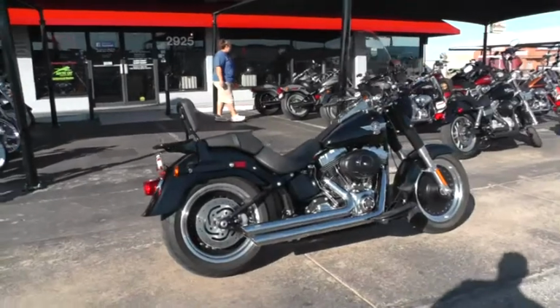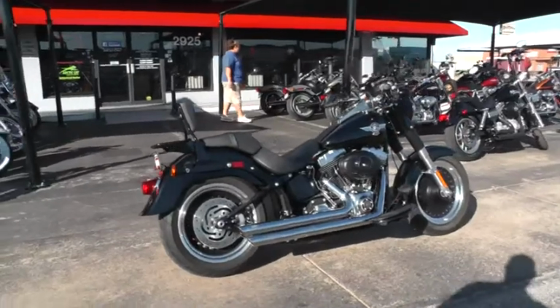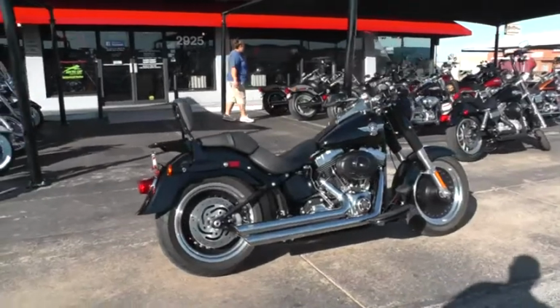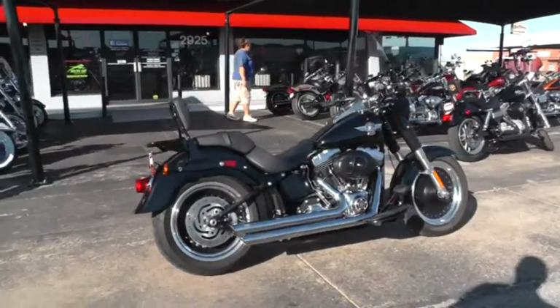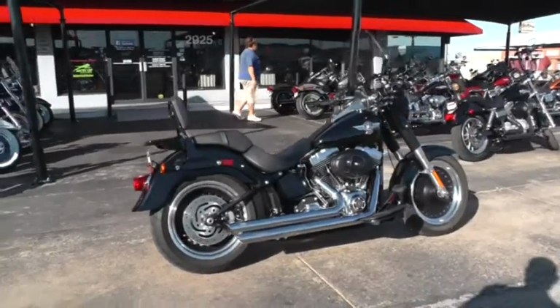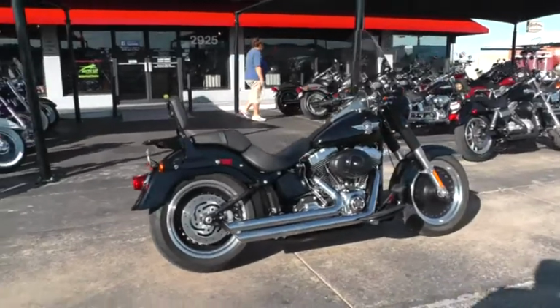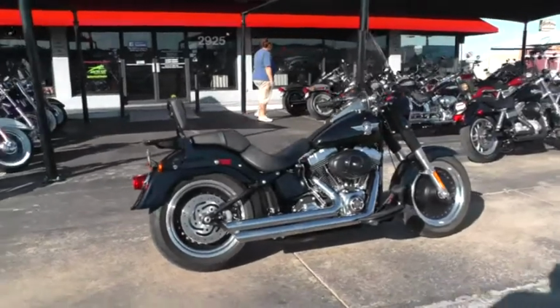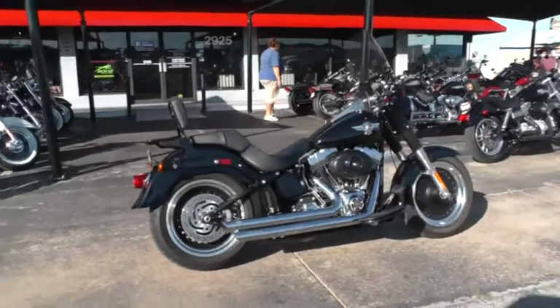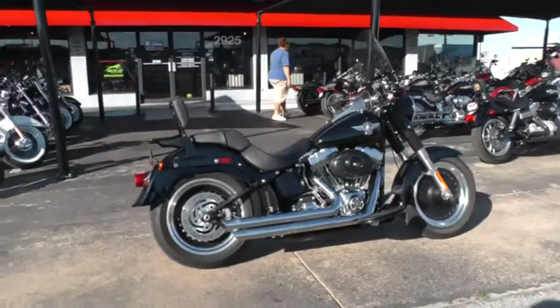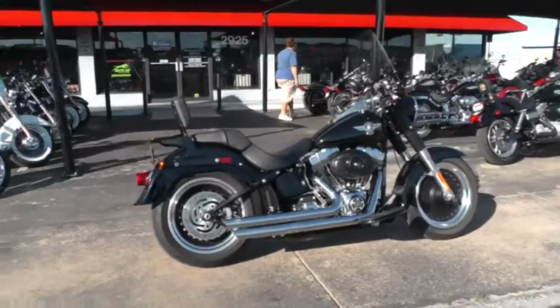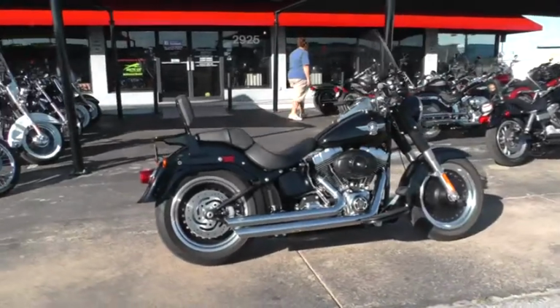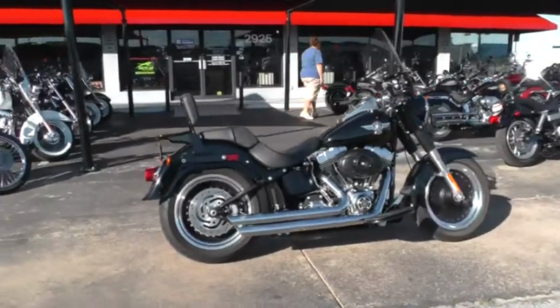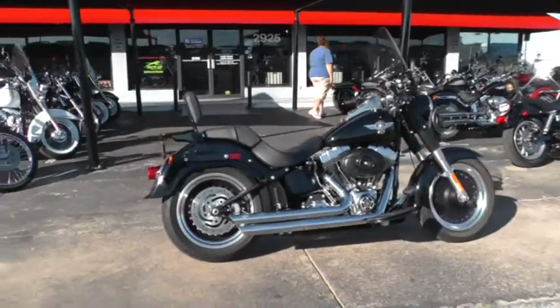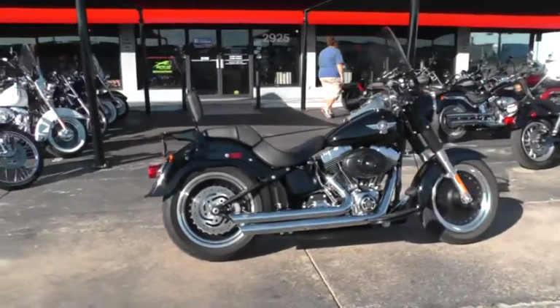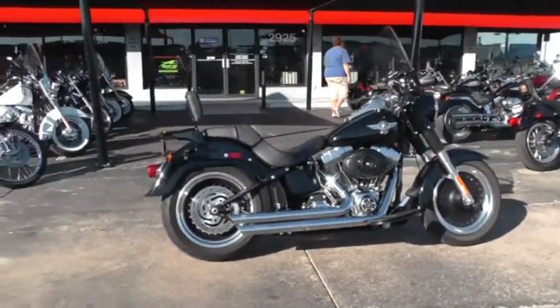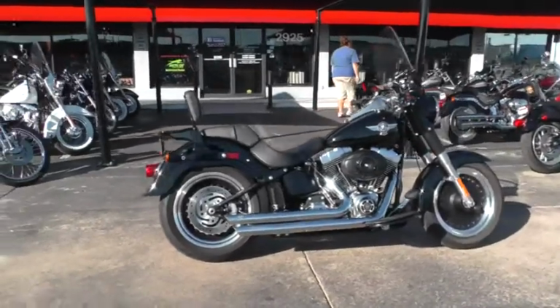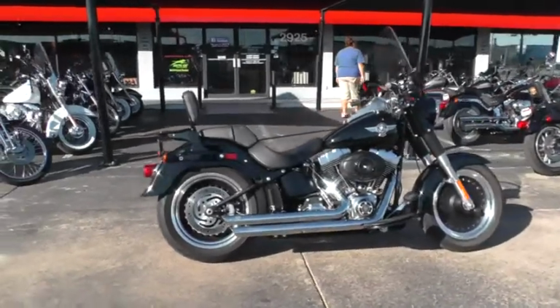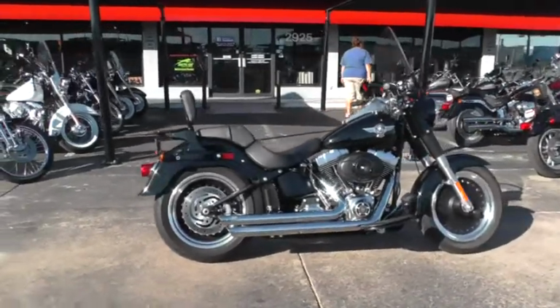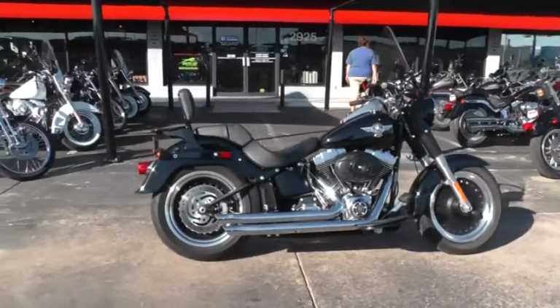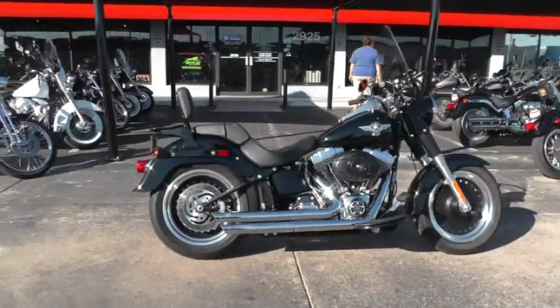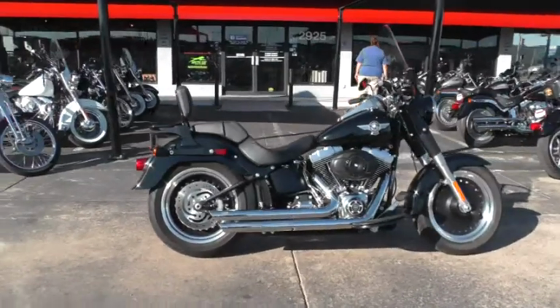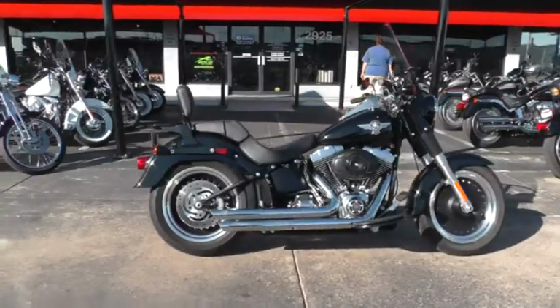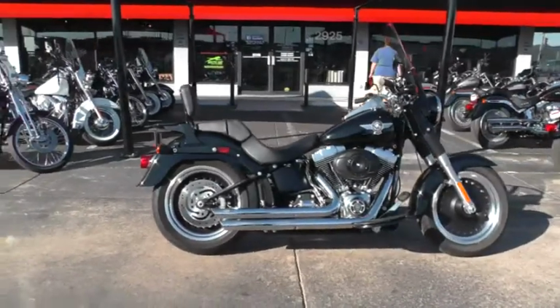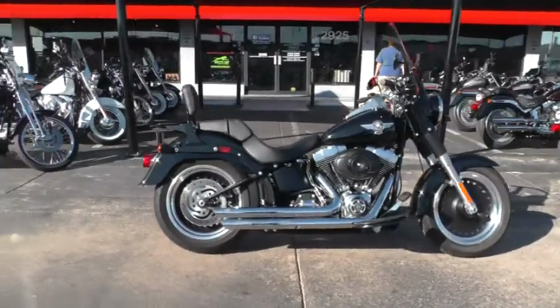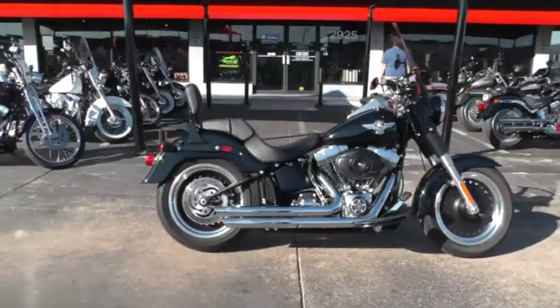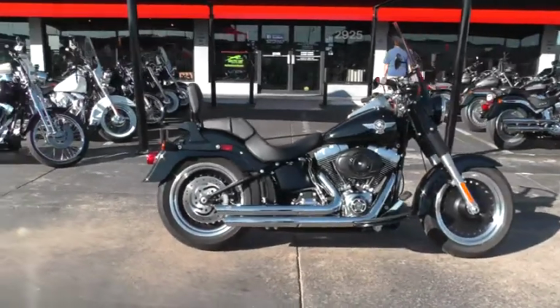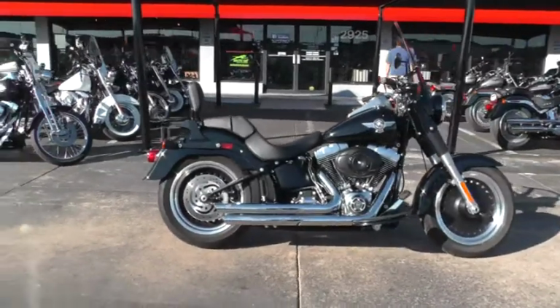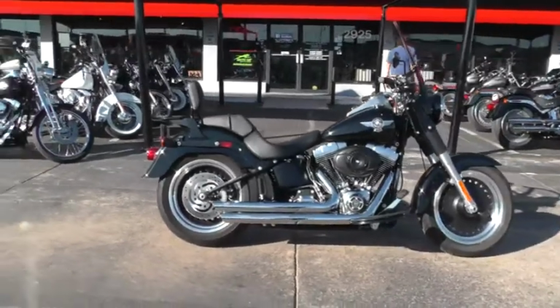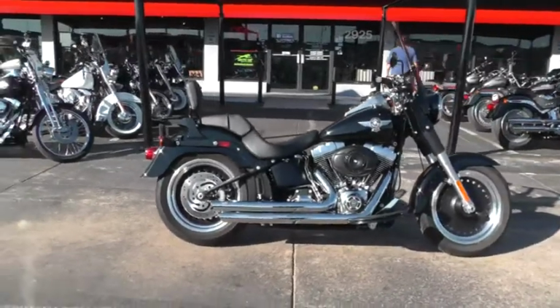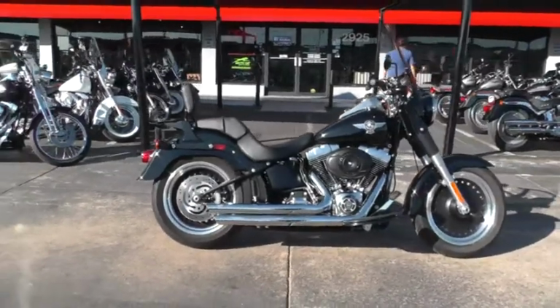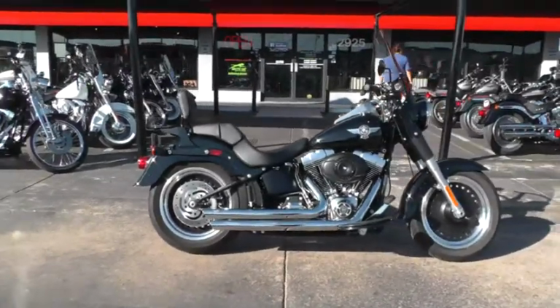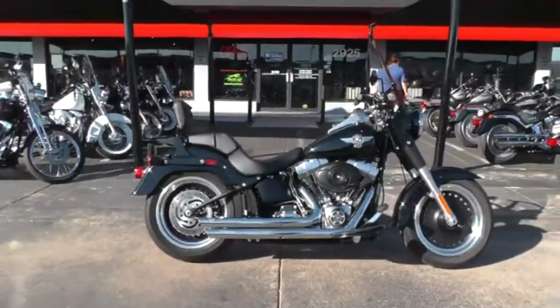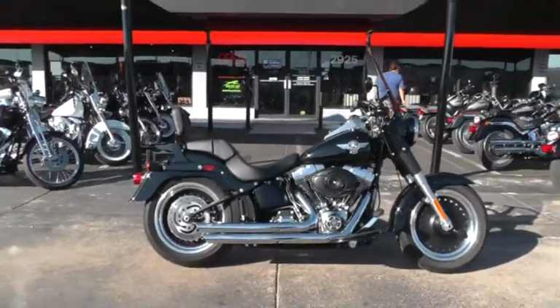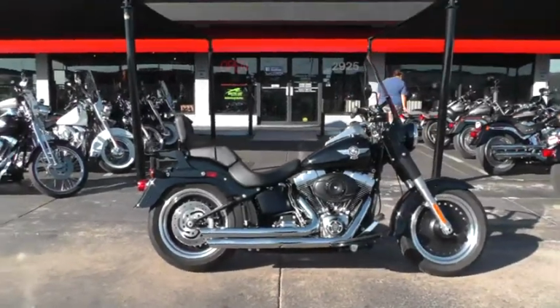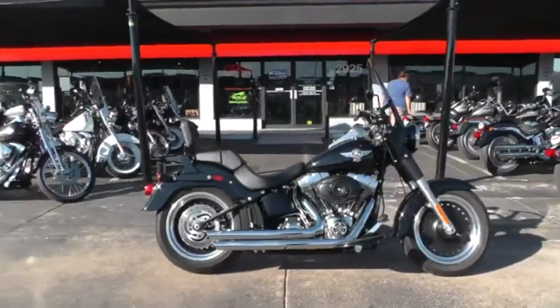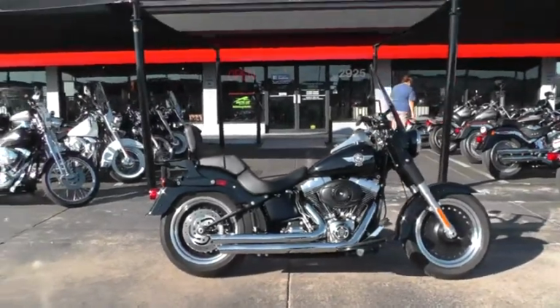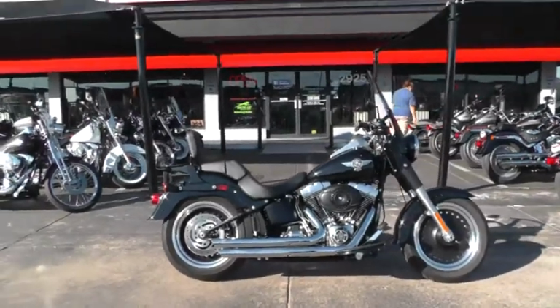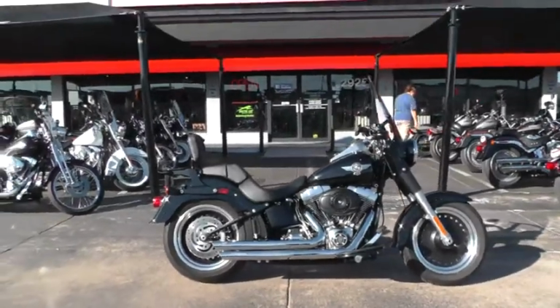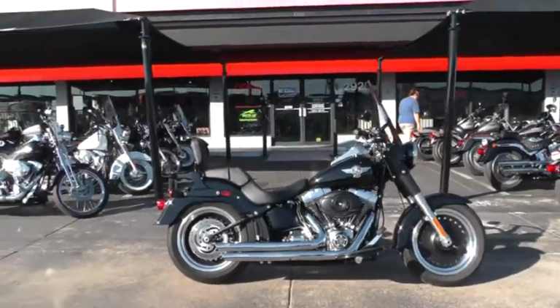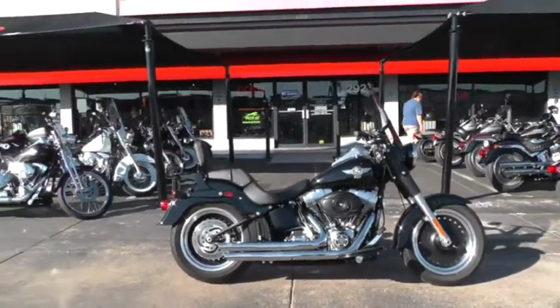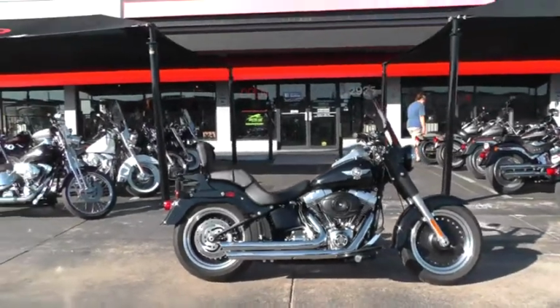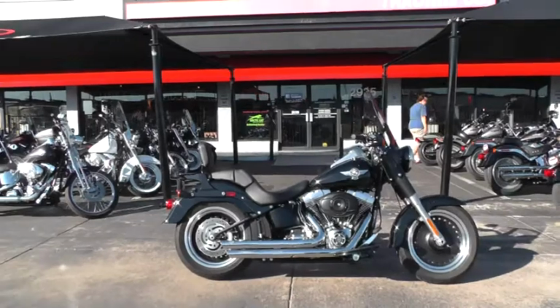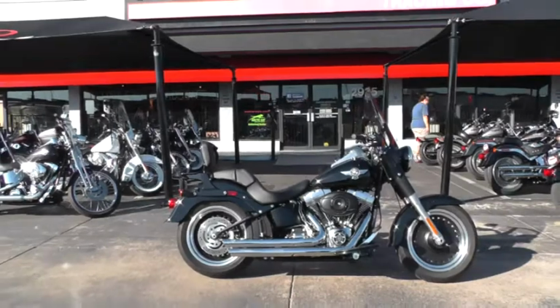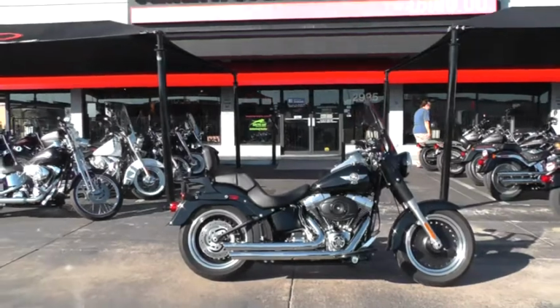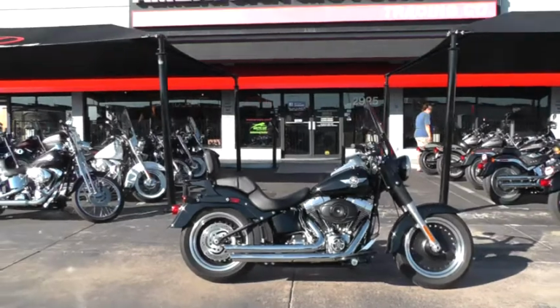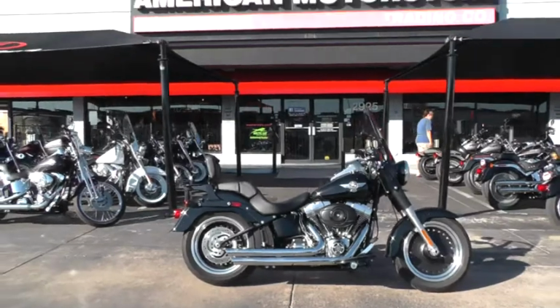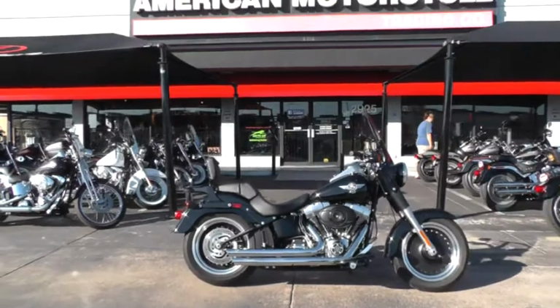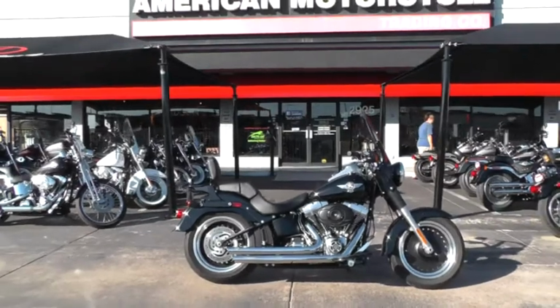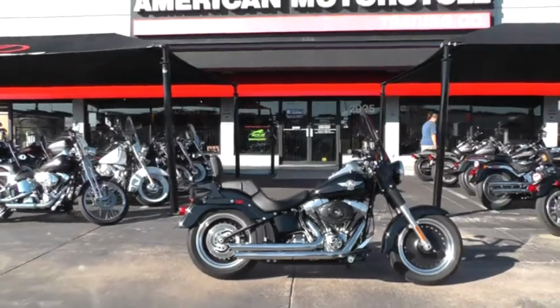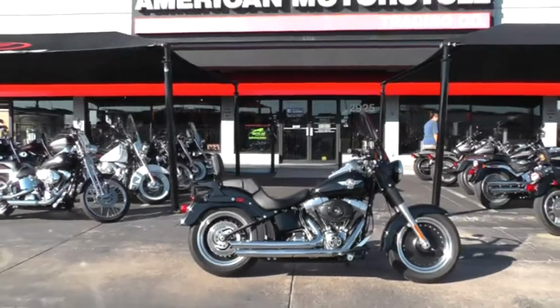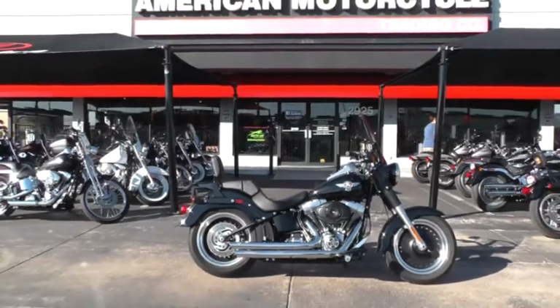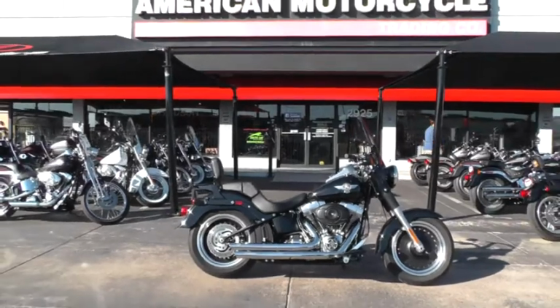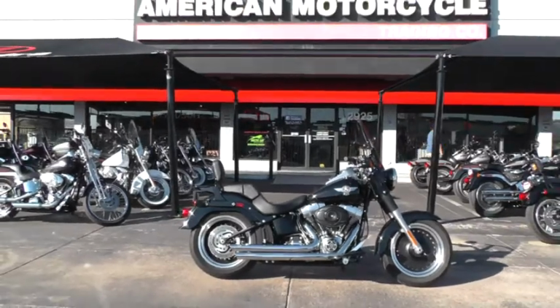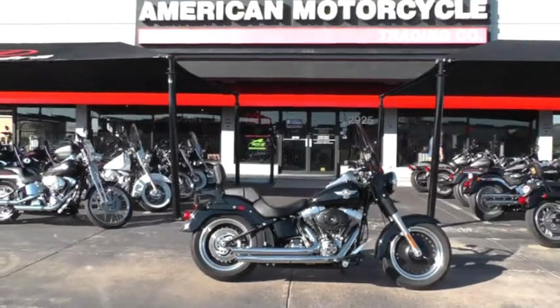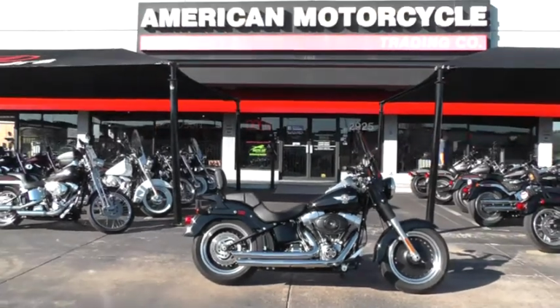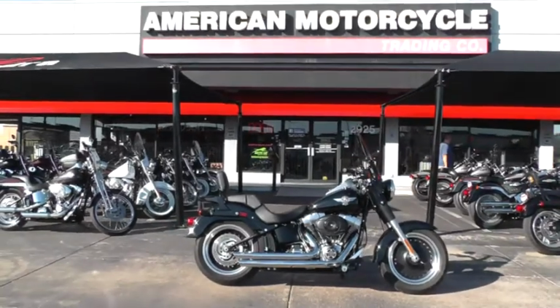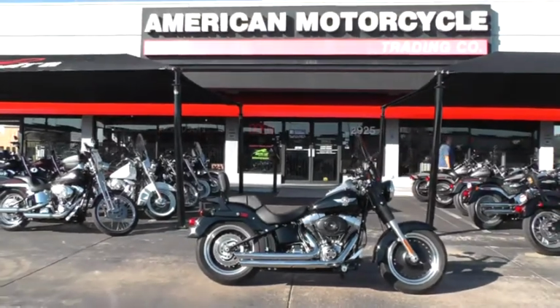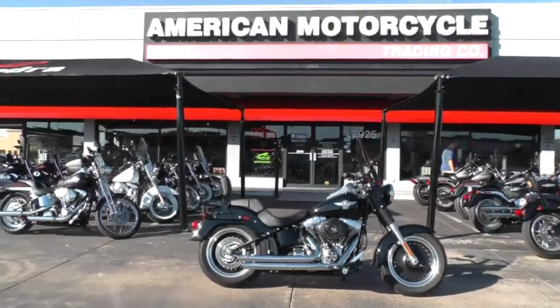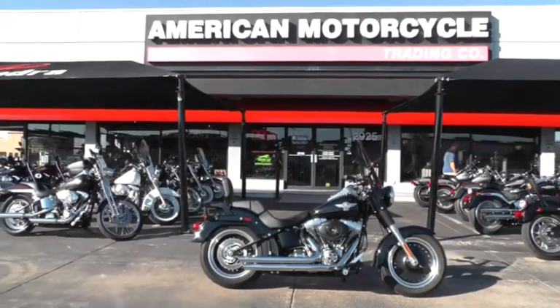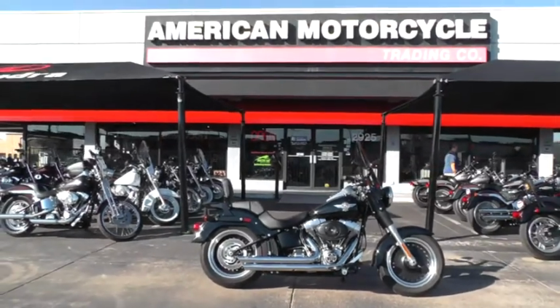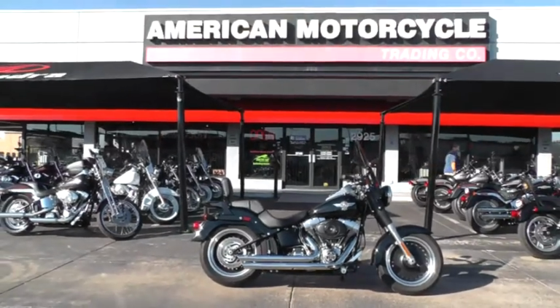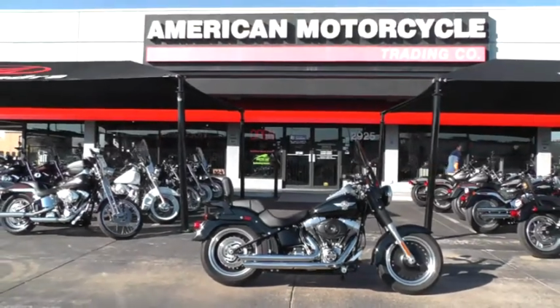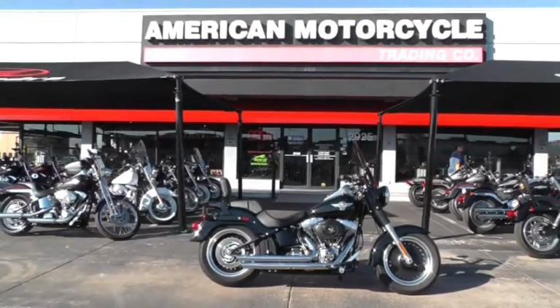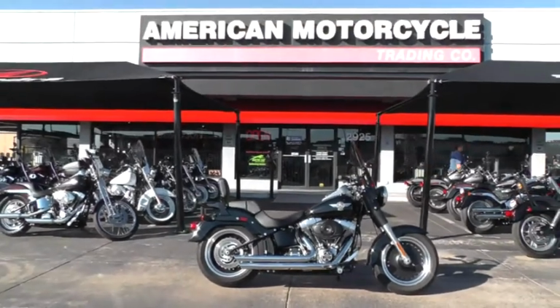Check out our complete inventory online at cleanharleys.com. This is Gino, thanks for looking.